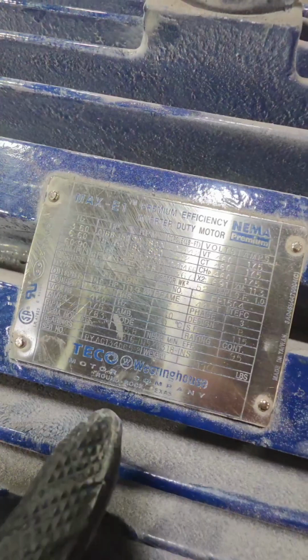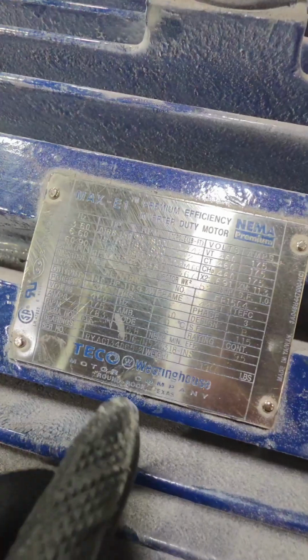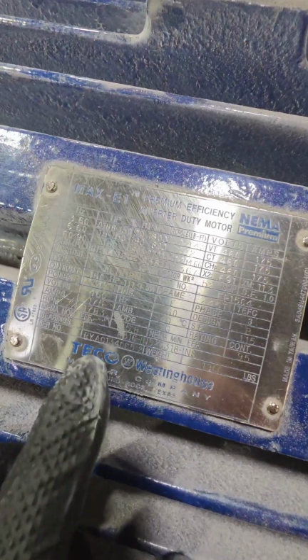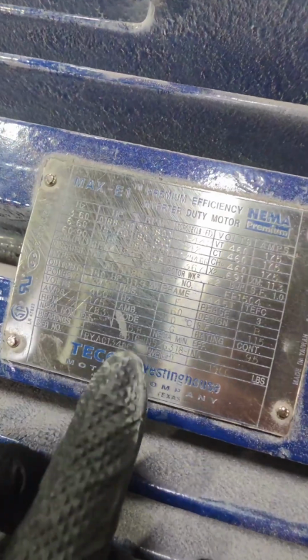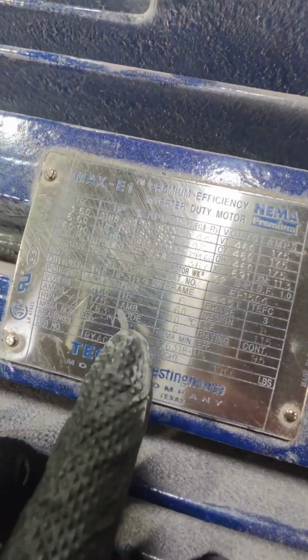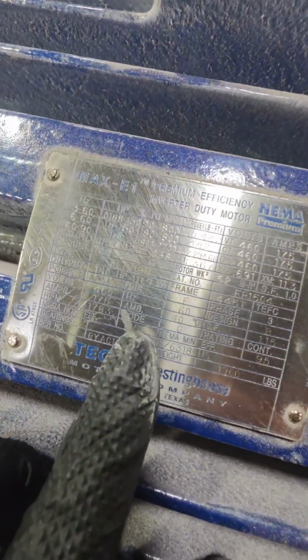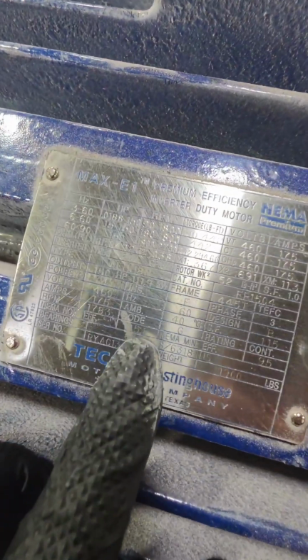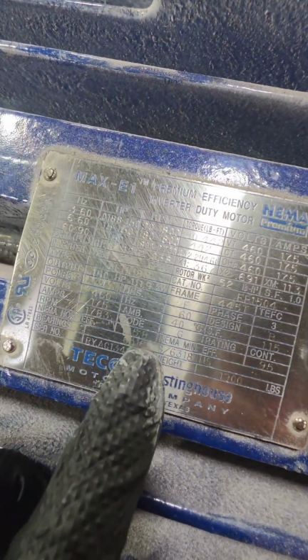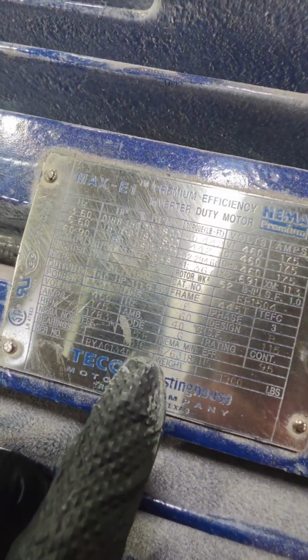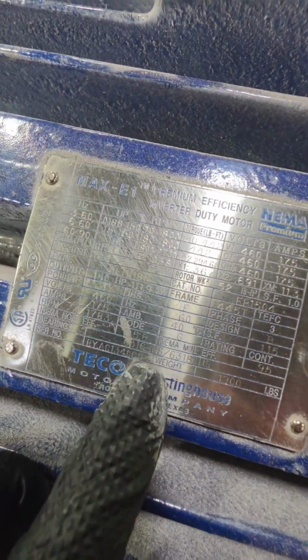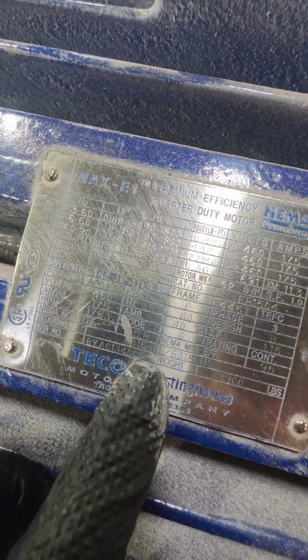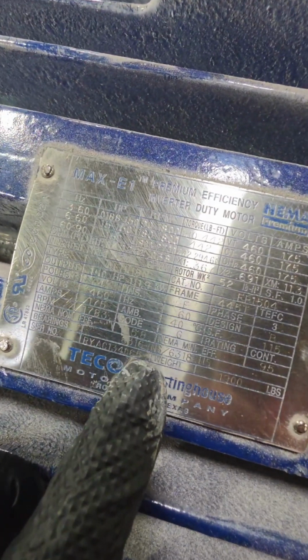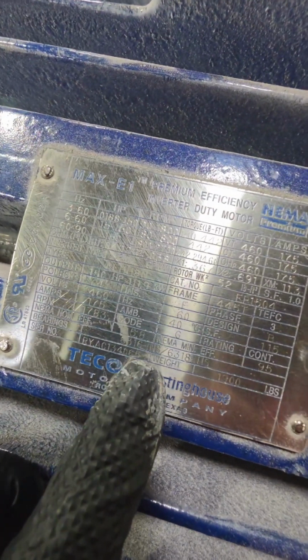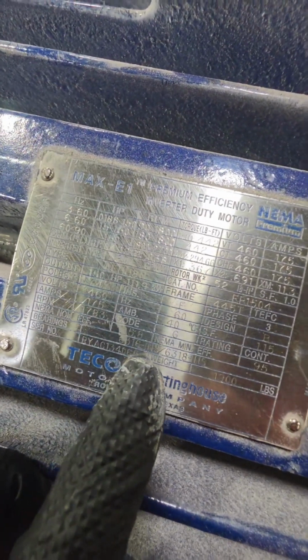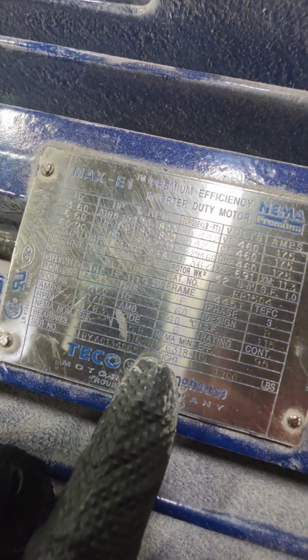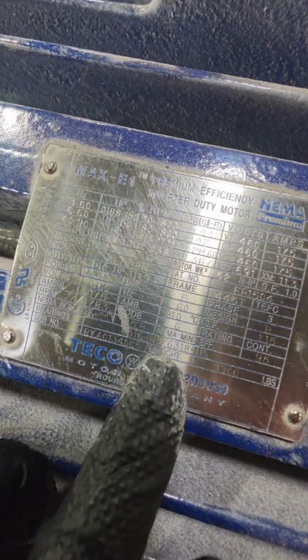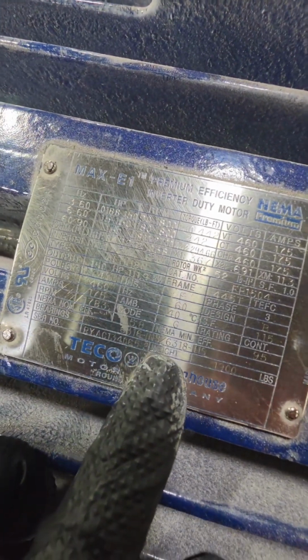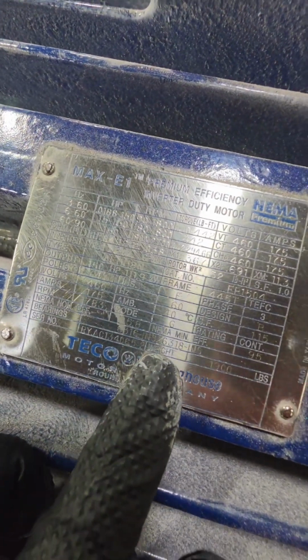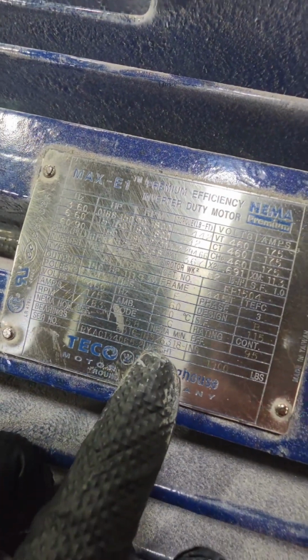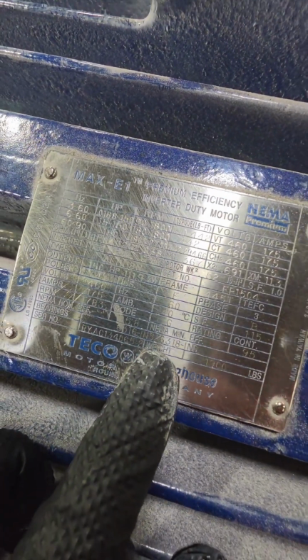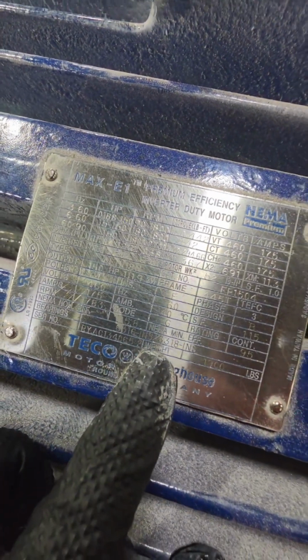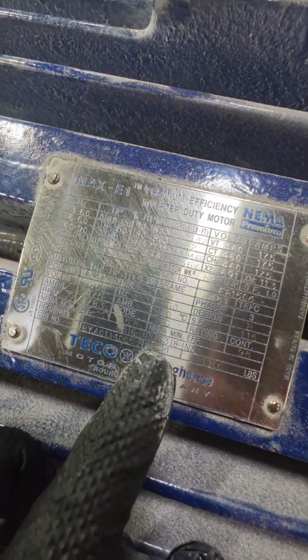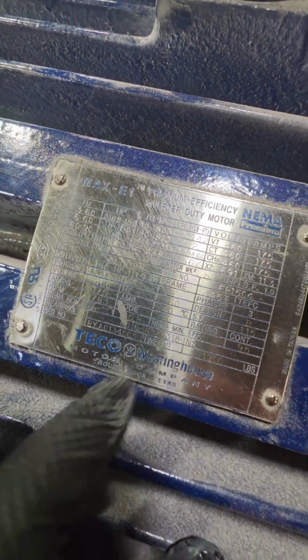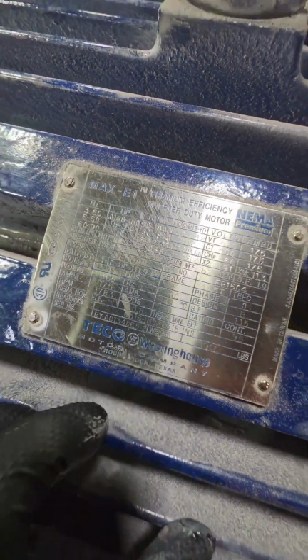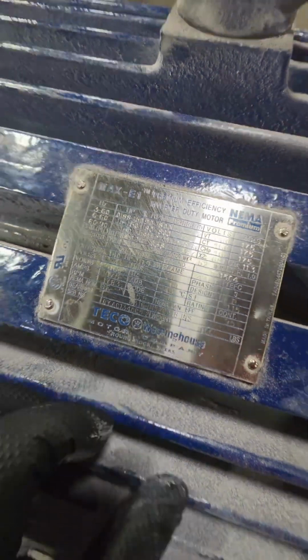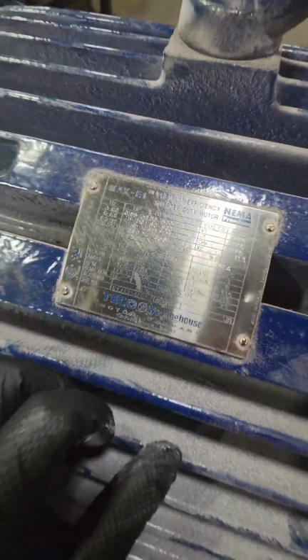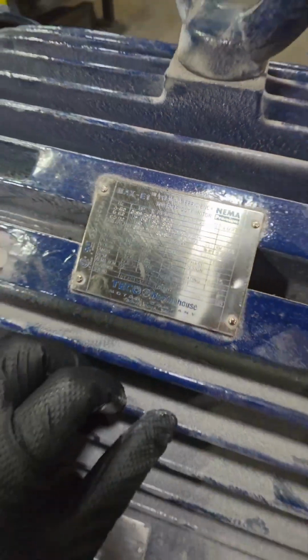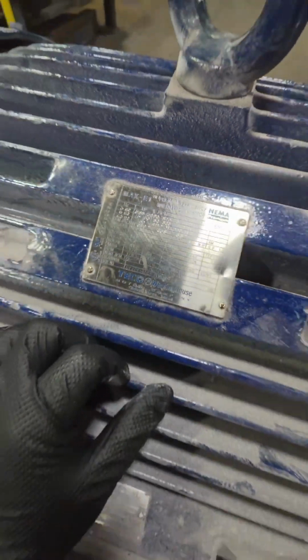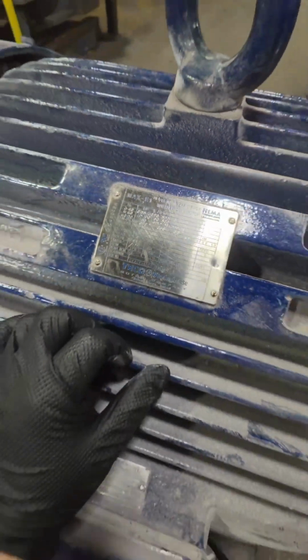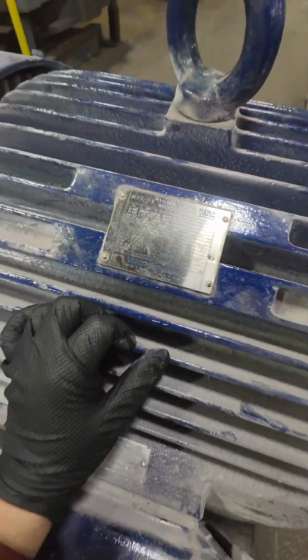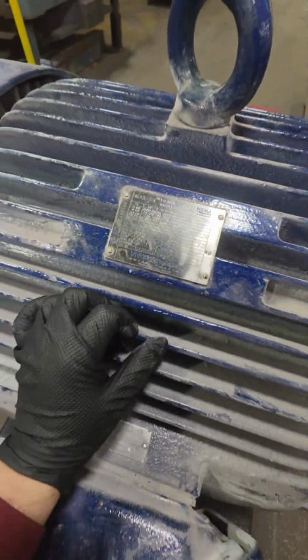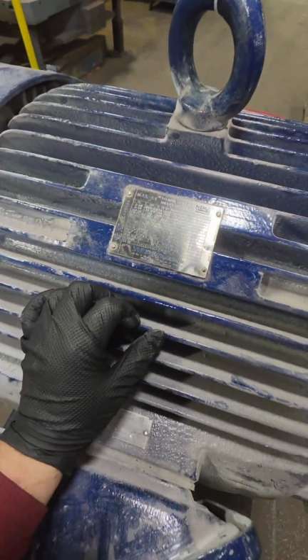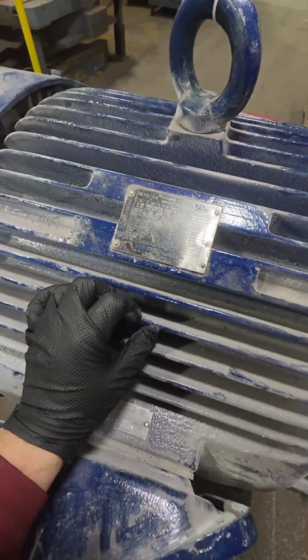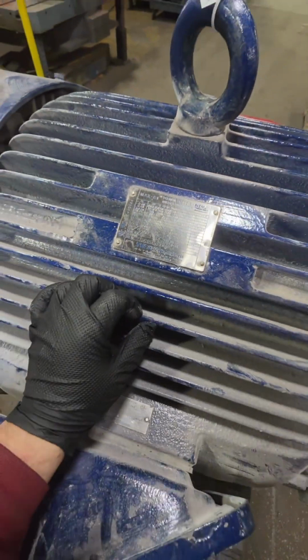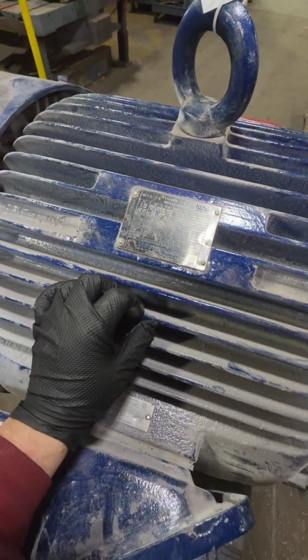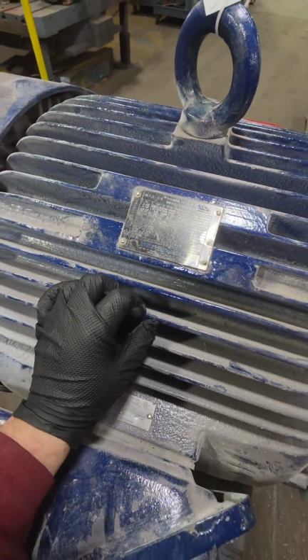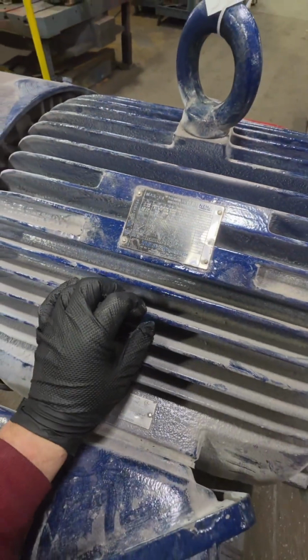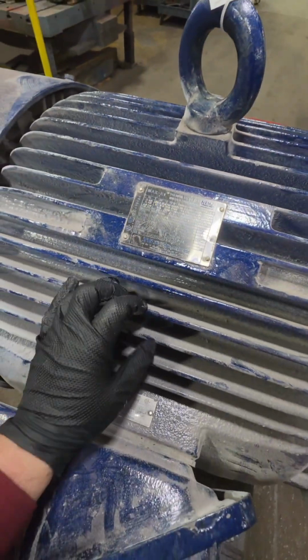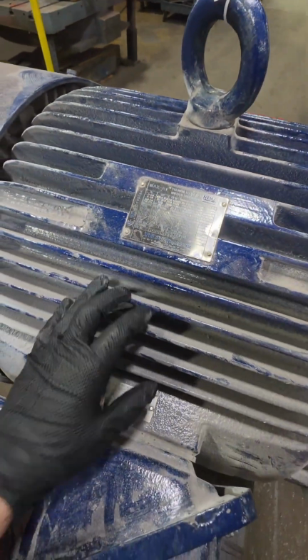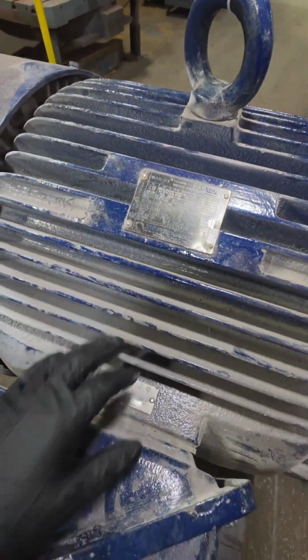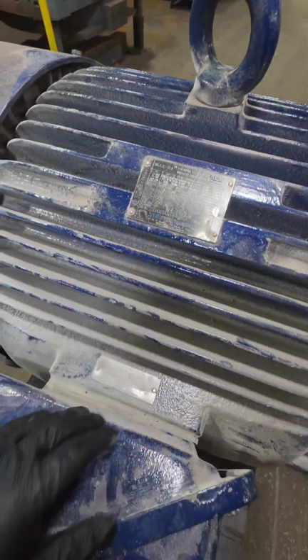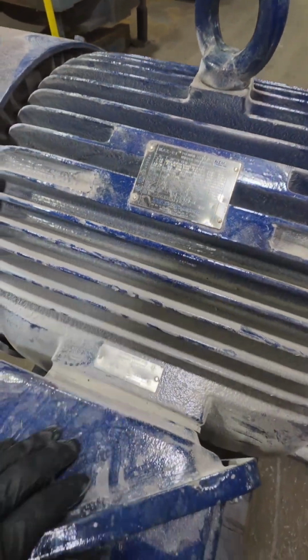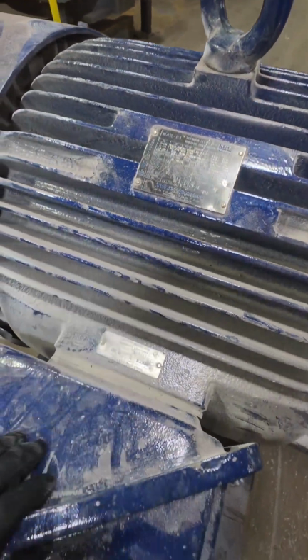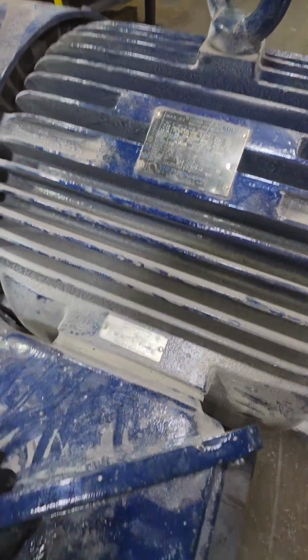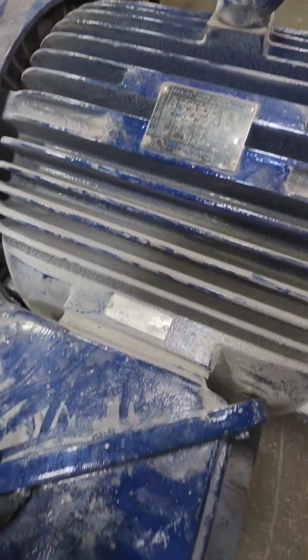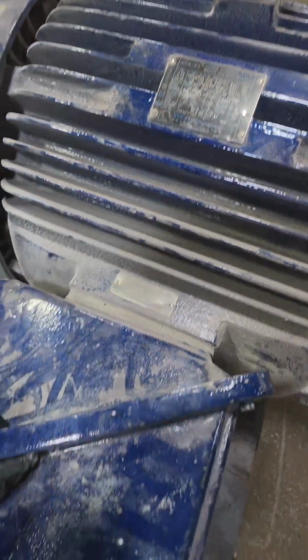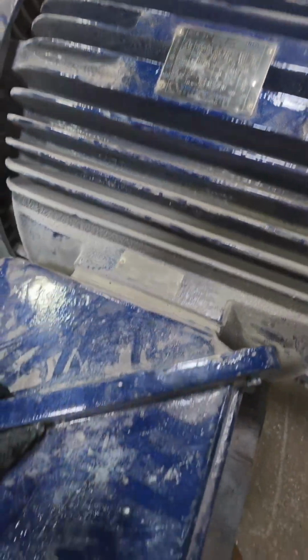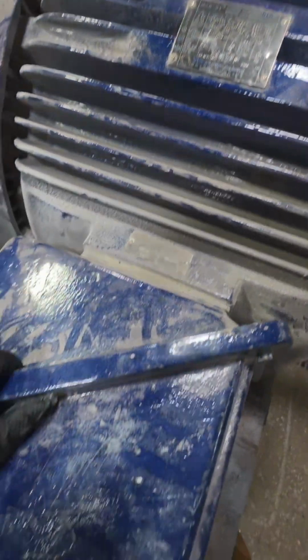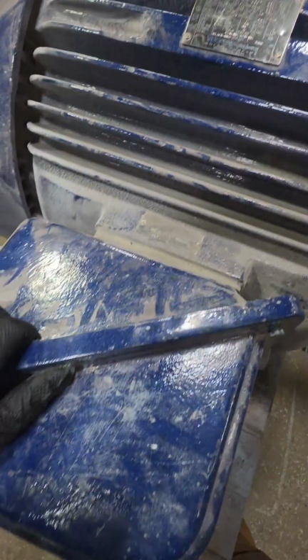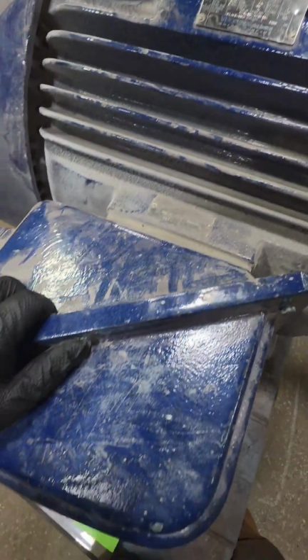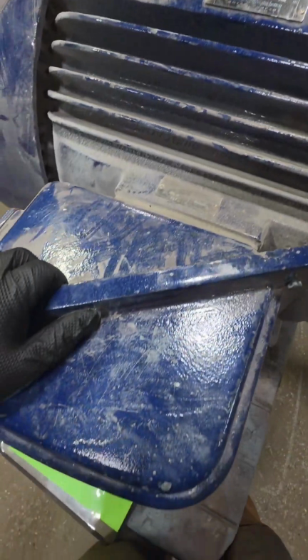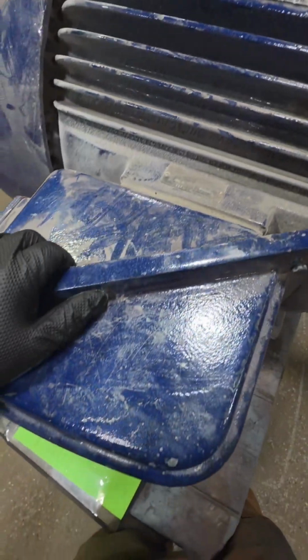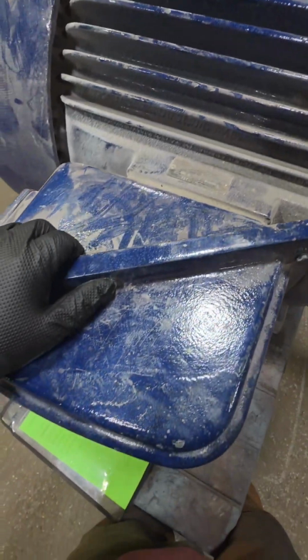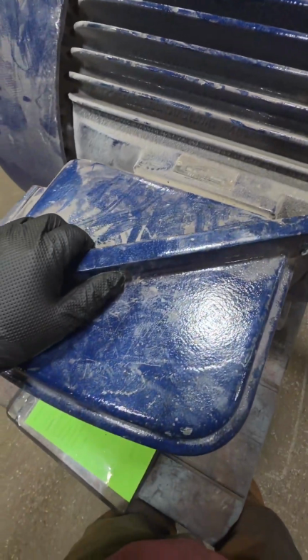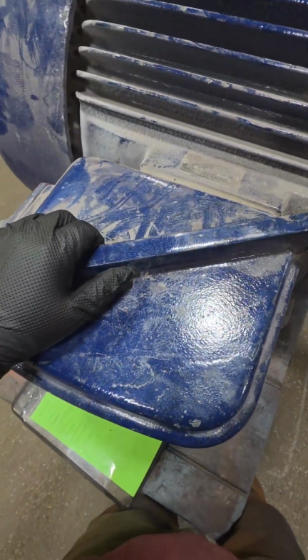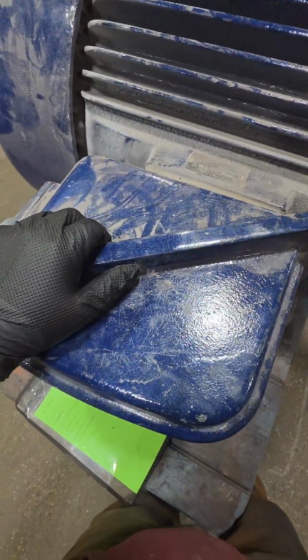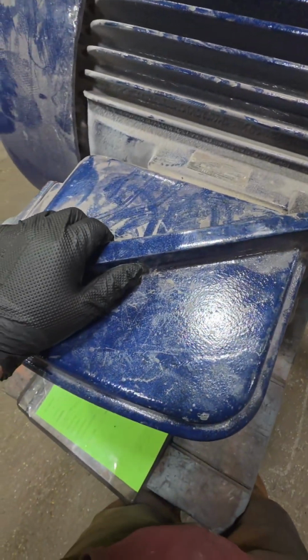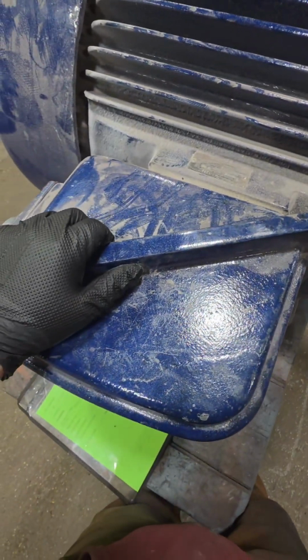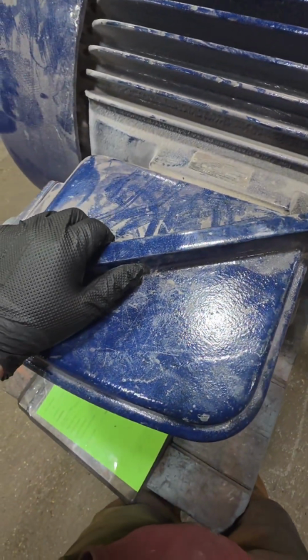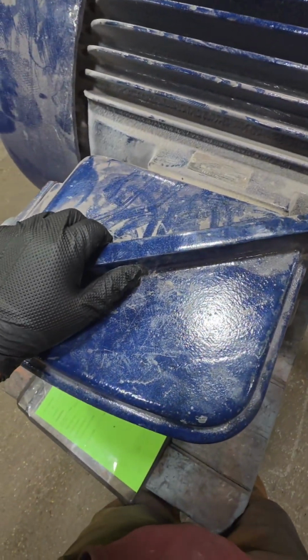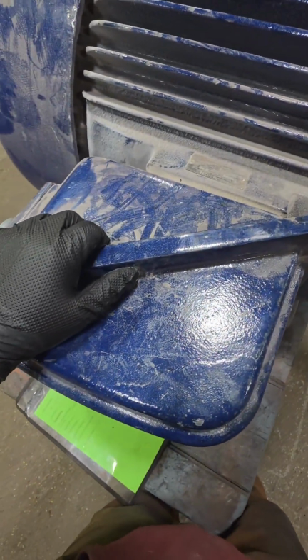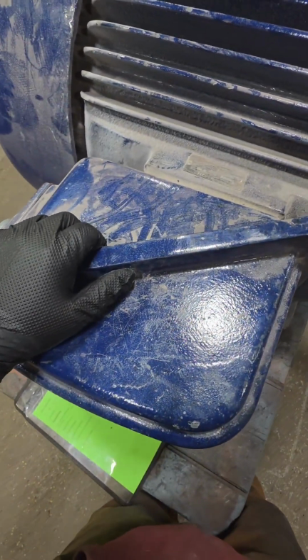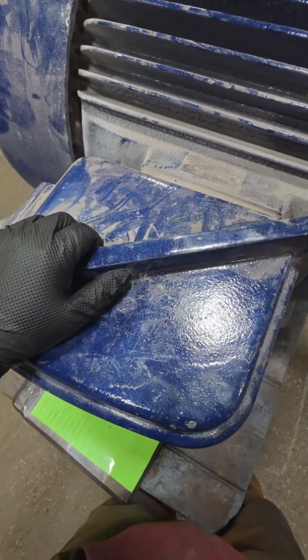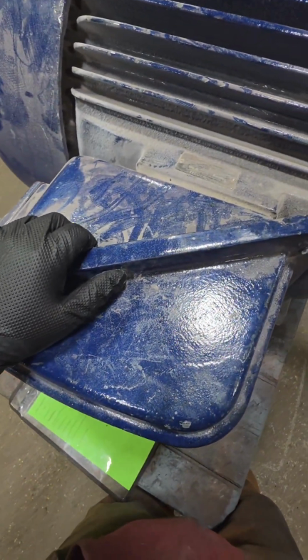This is a 150 horsepower motor, weighs about 1,900 pounds, and judging by that tag, it has insulated bearings on both ends.